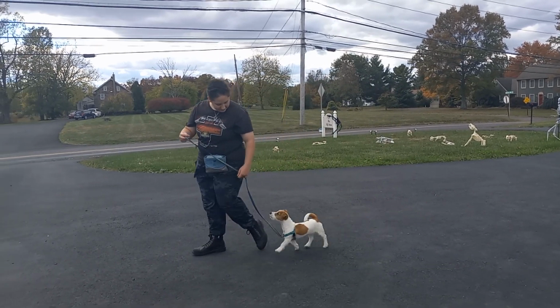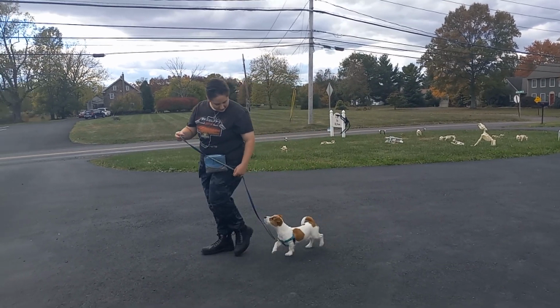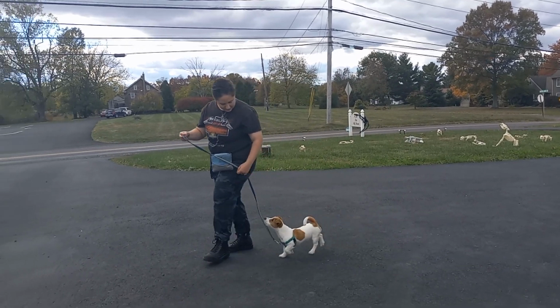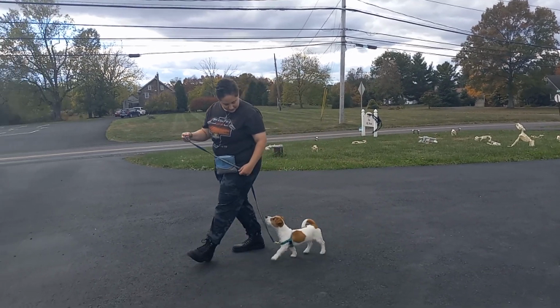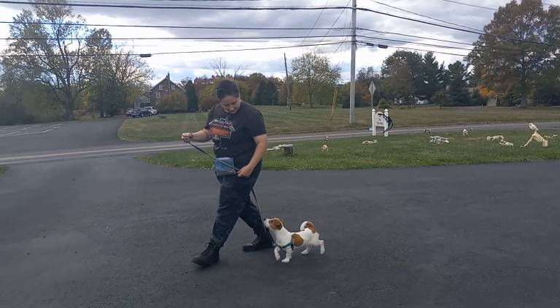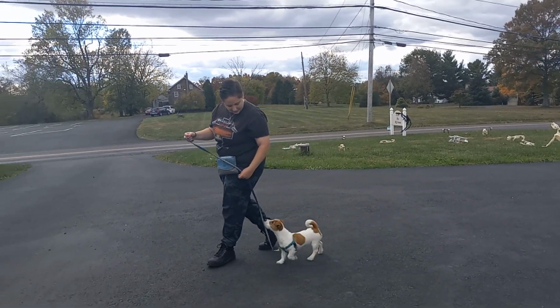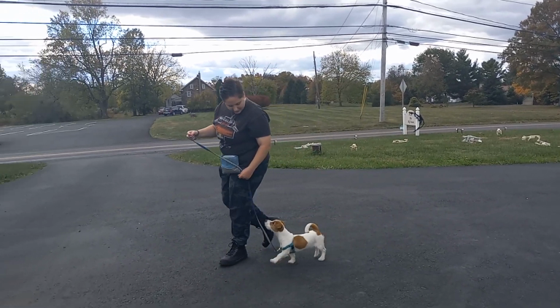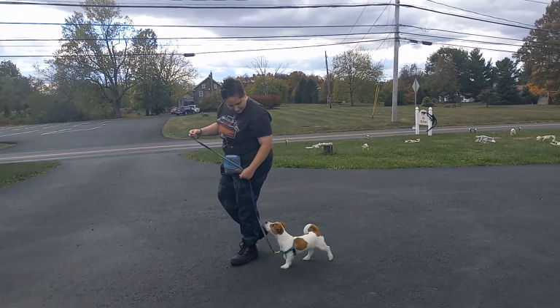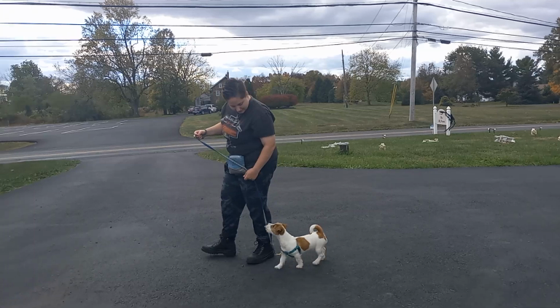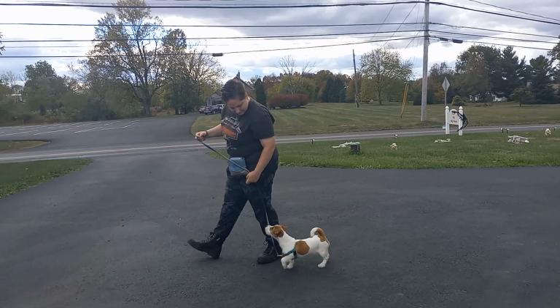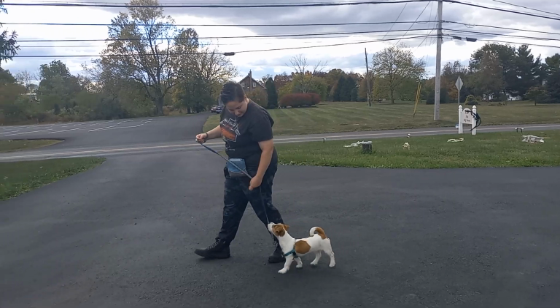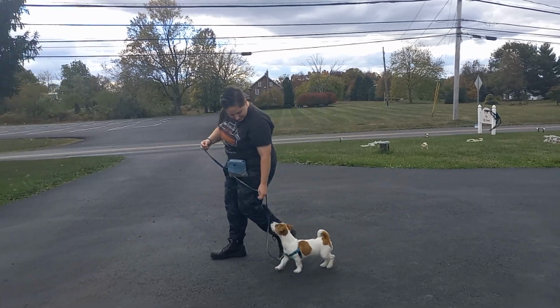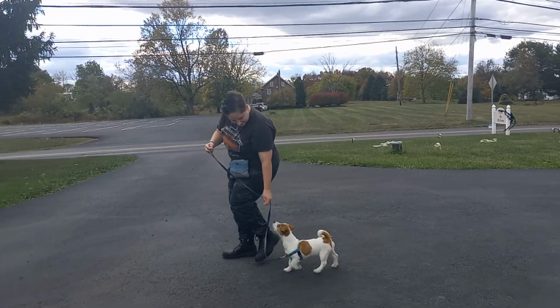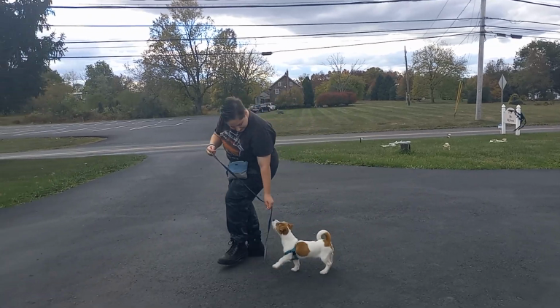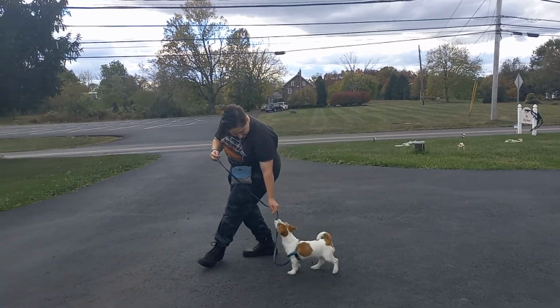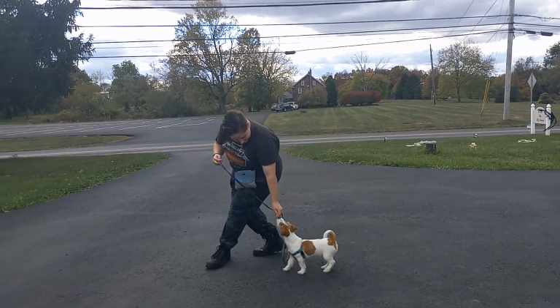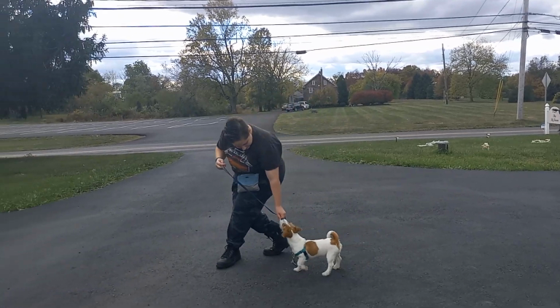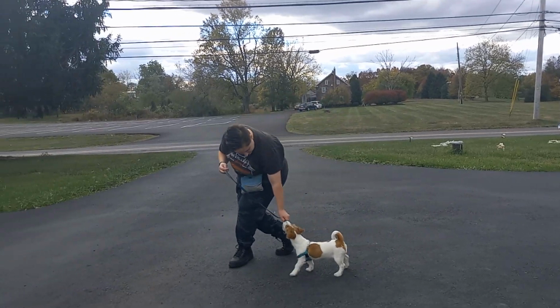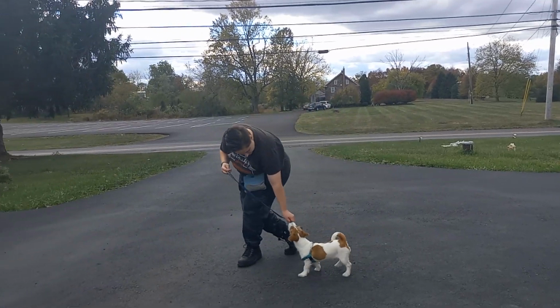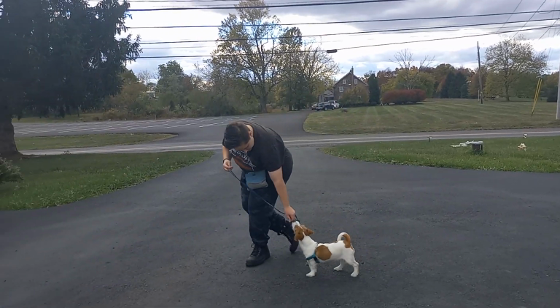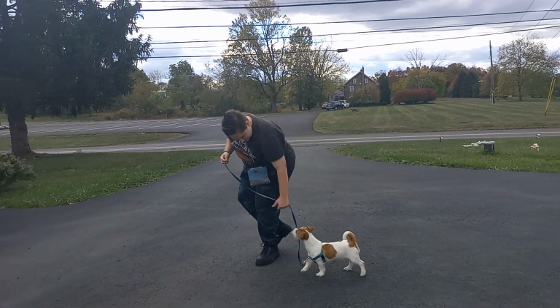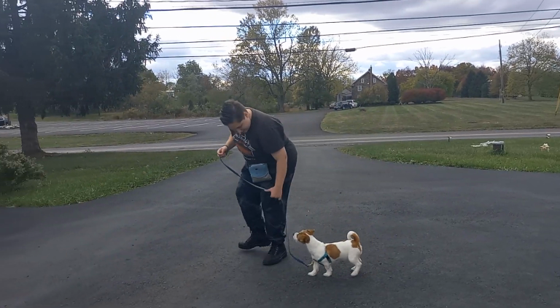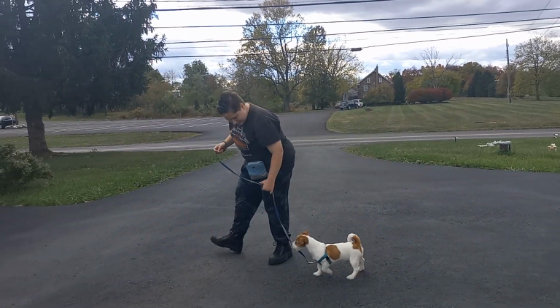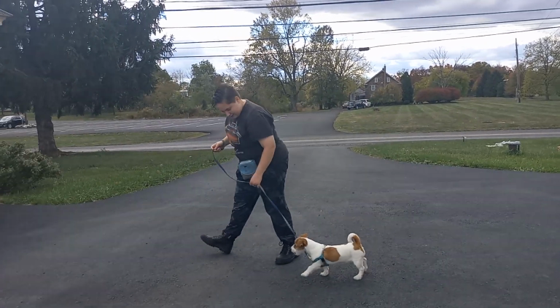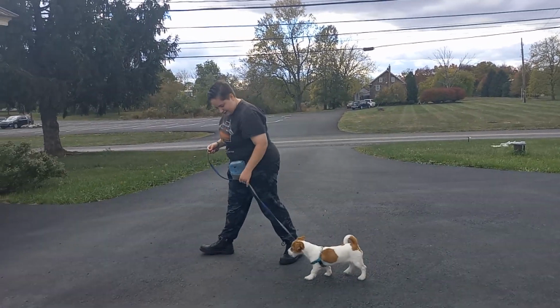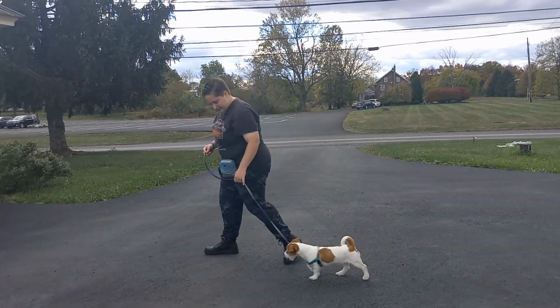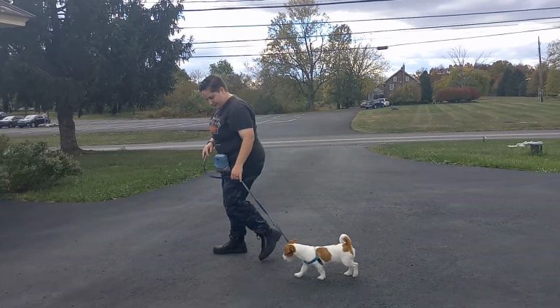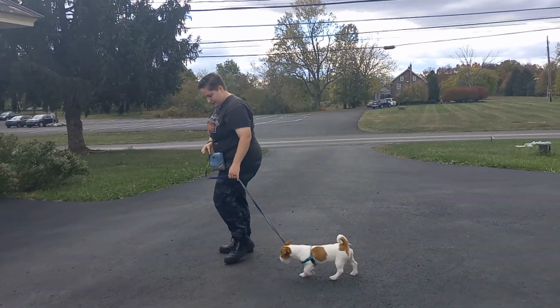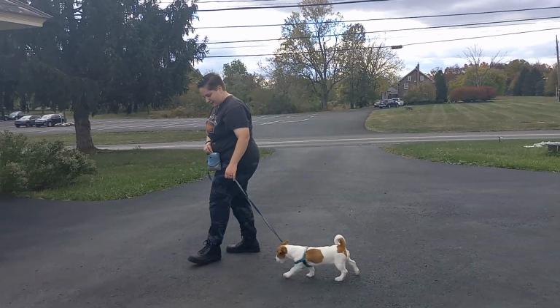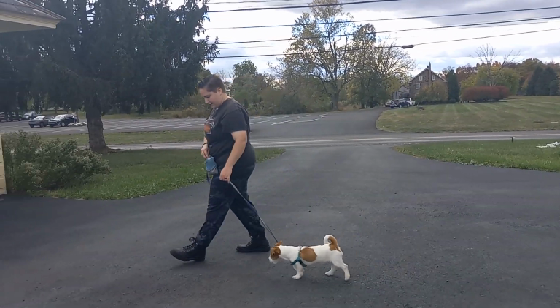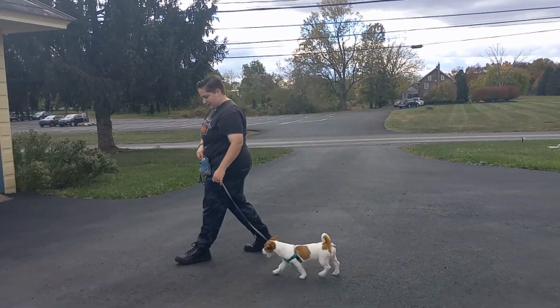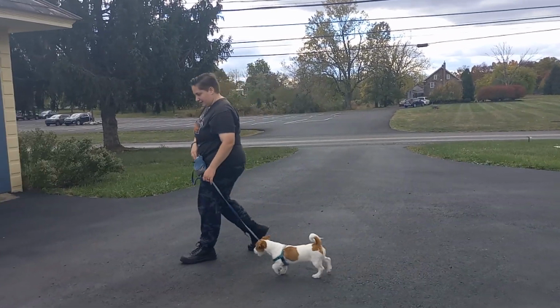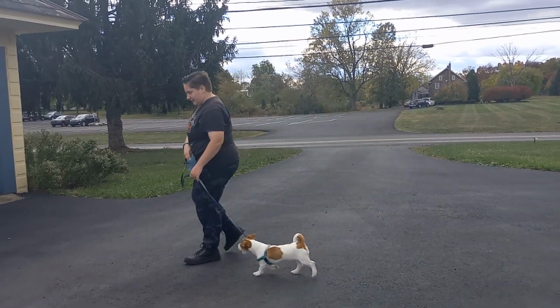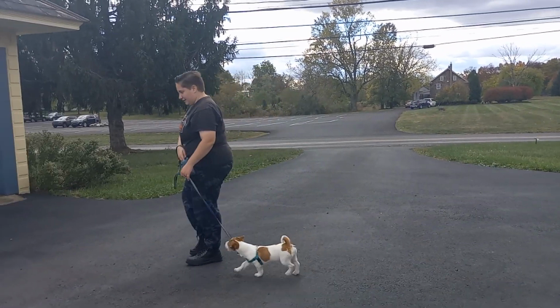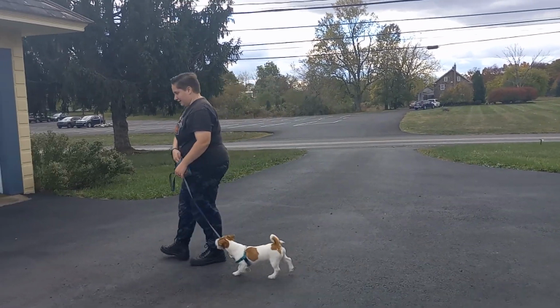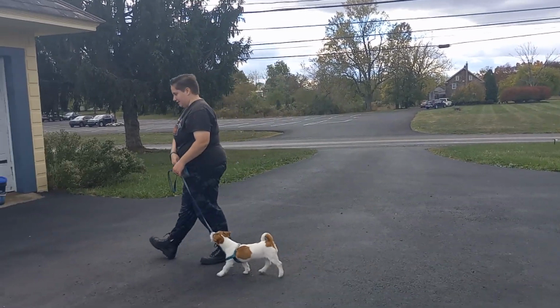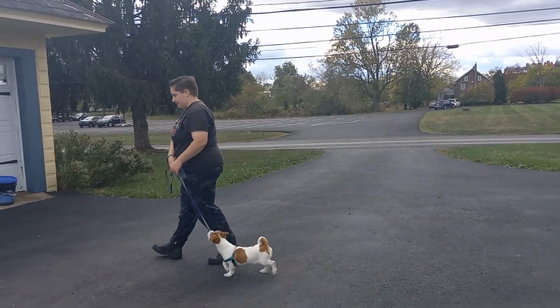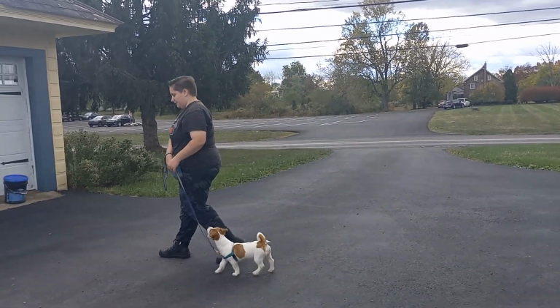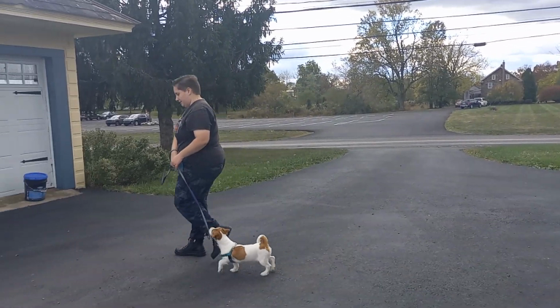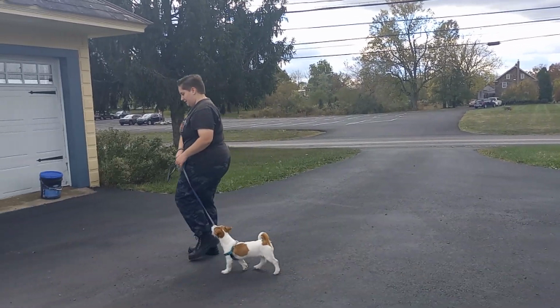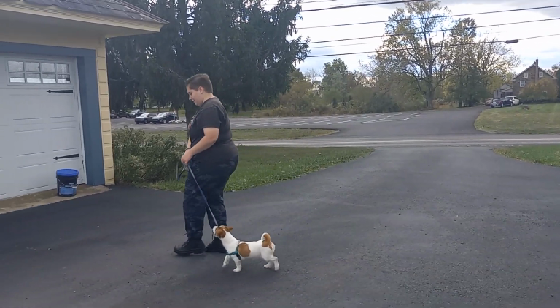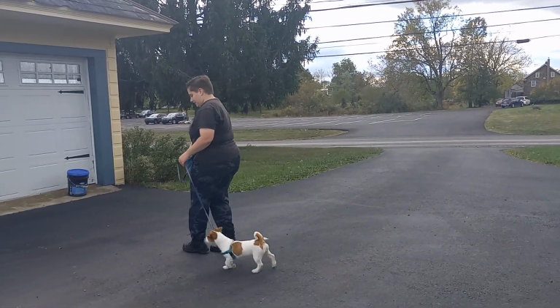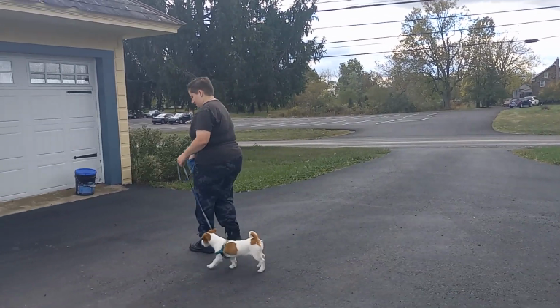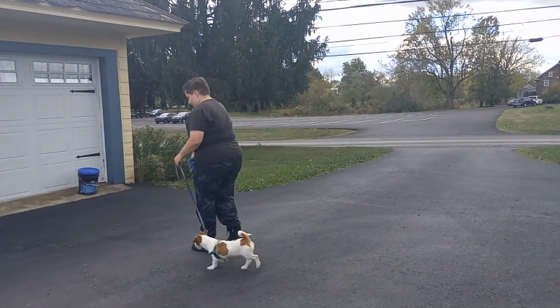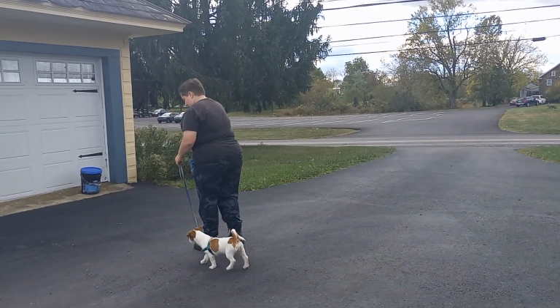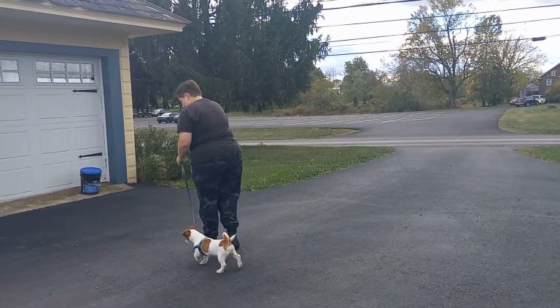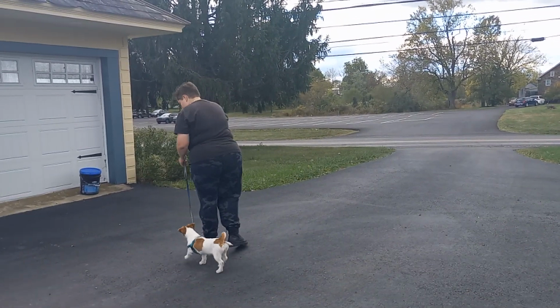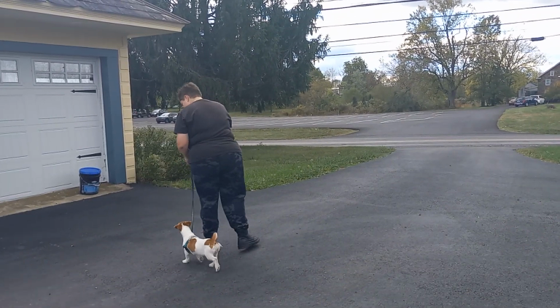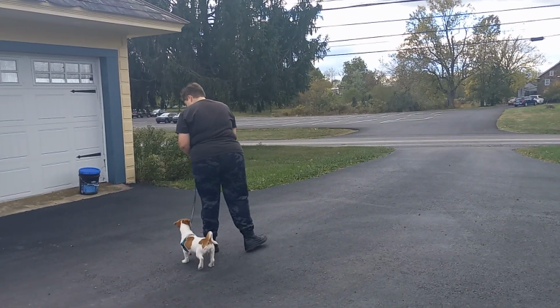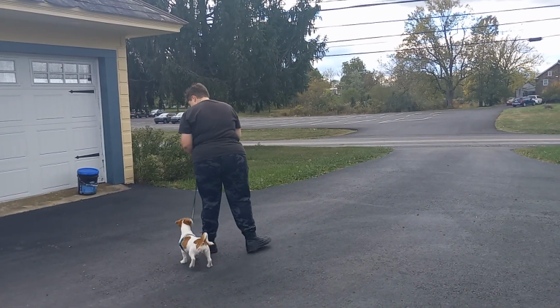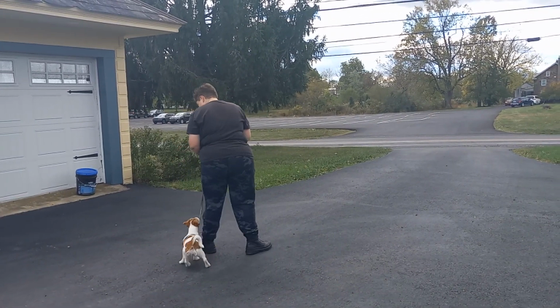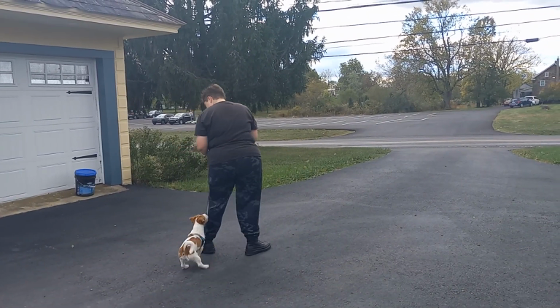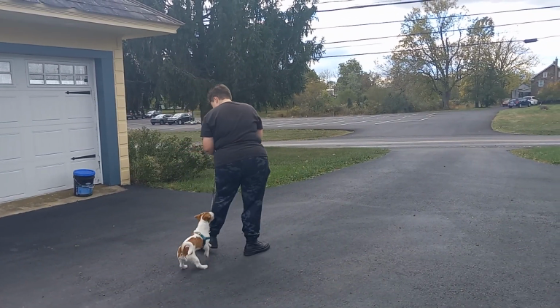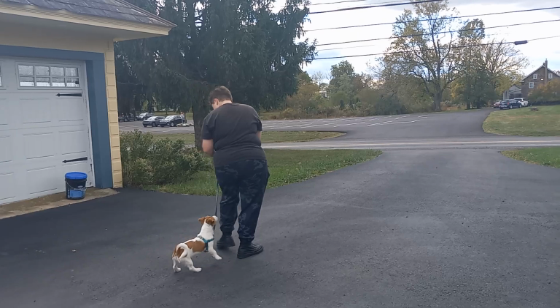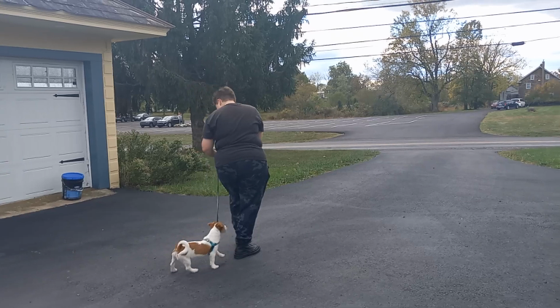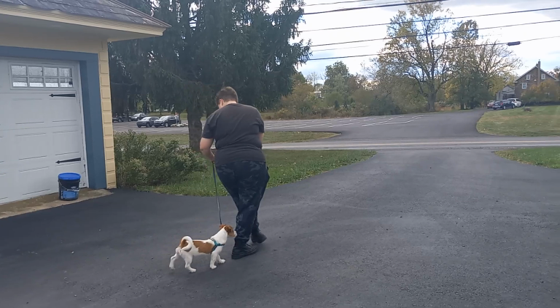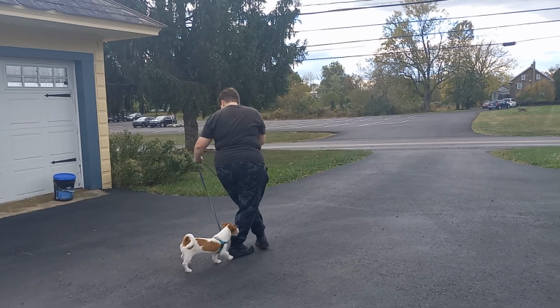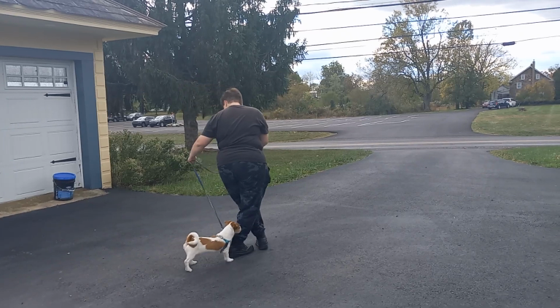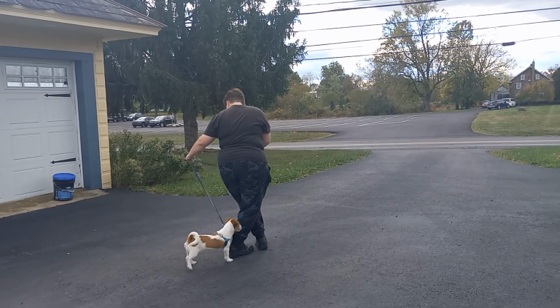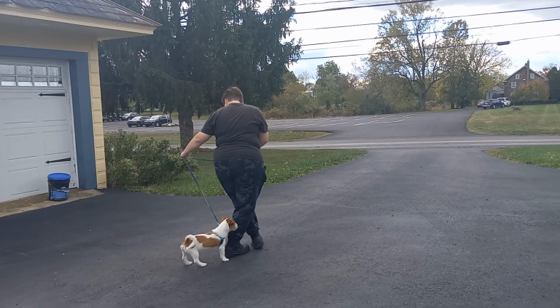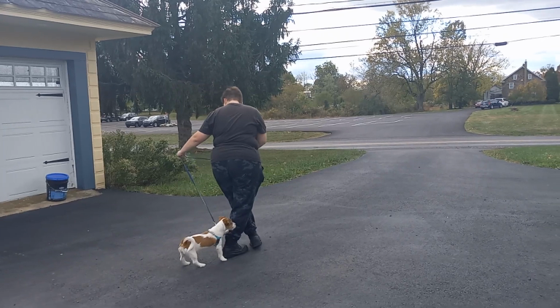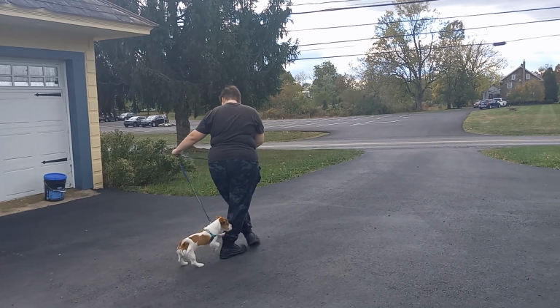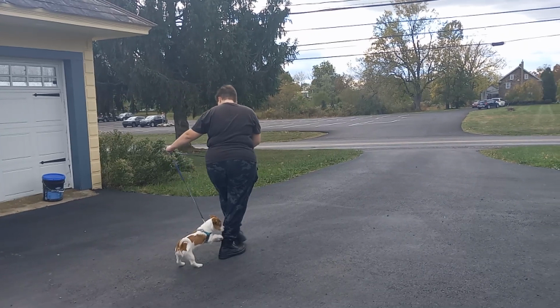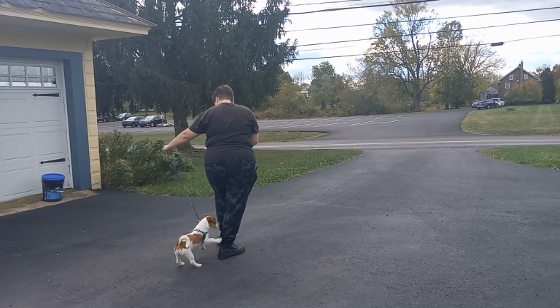If you have any questions, leave them in the comments below. This is Betty in her third week working on leash skills in the driveway.